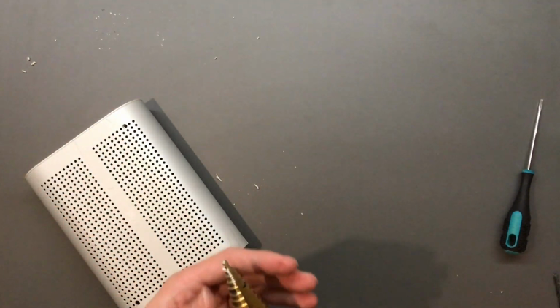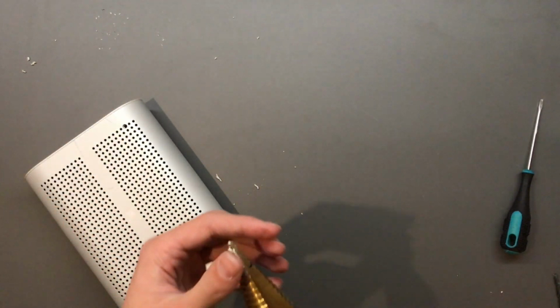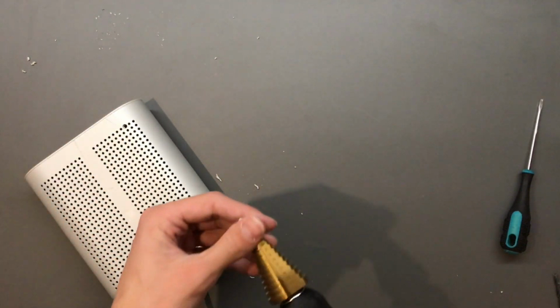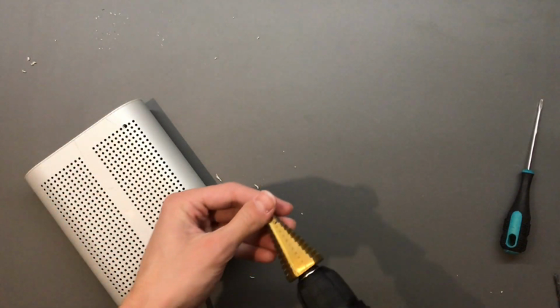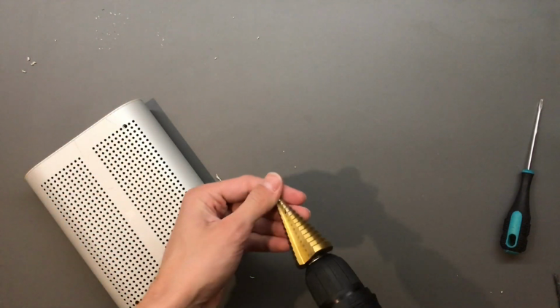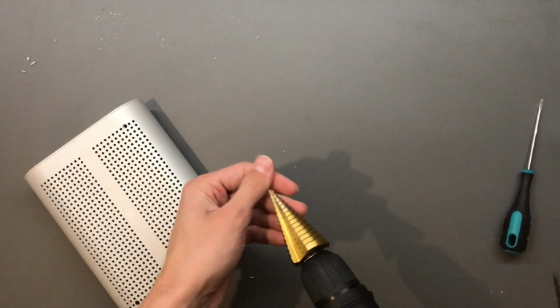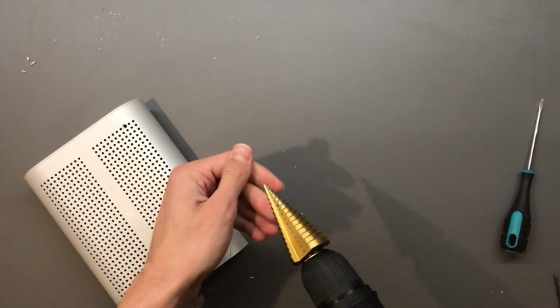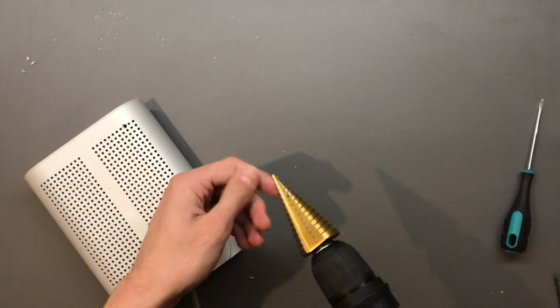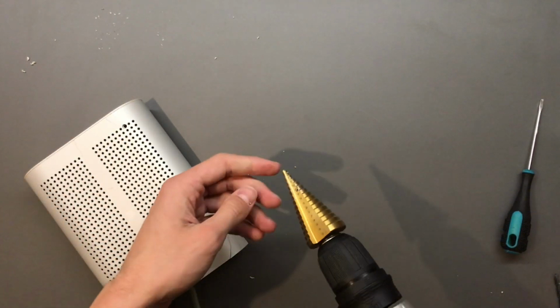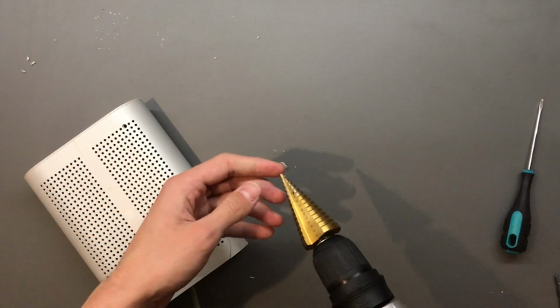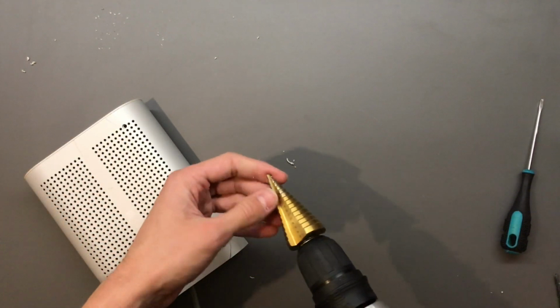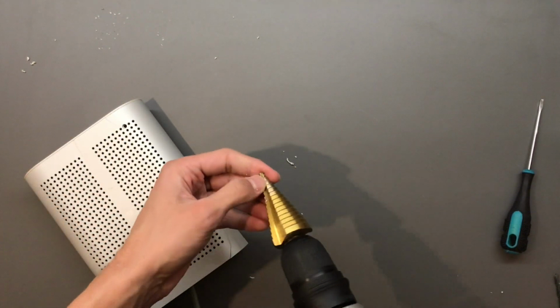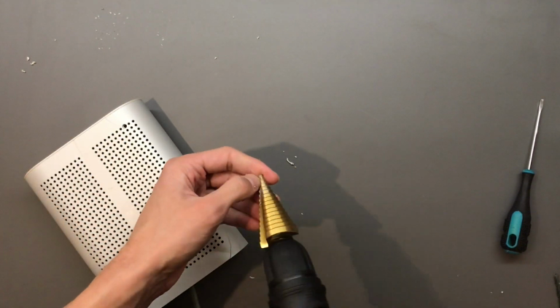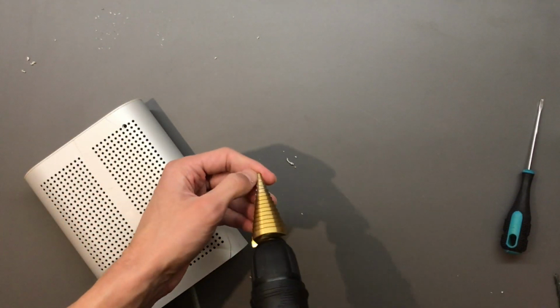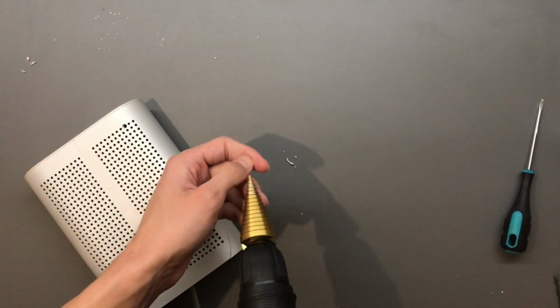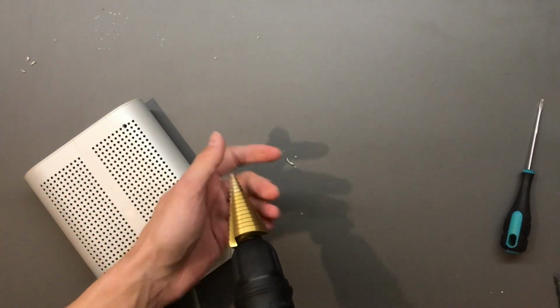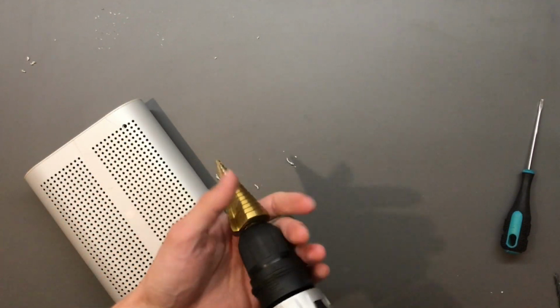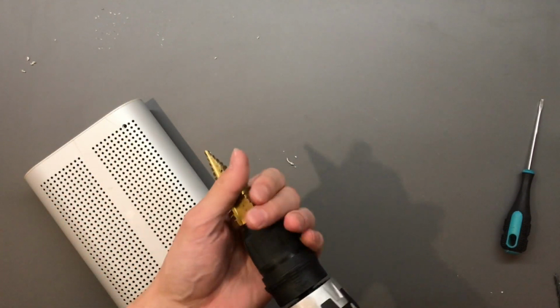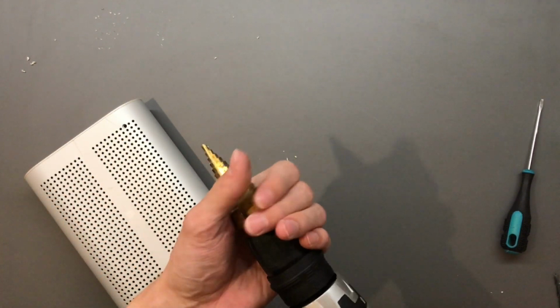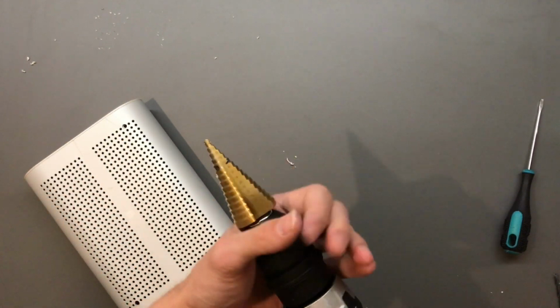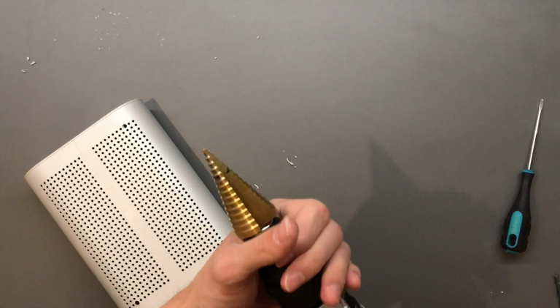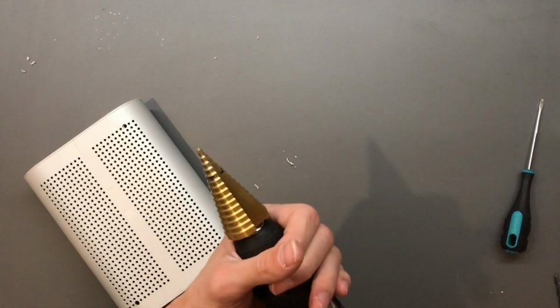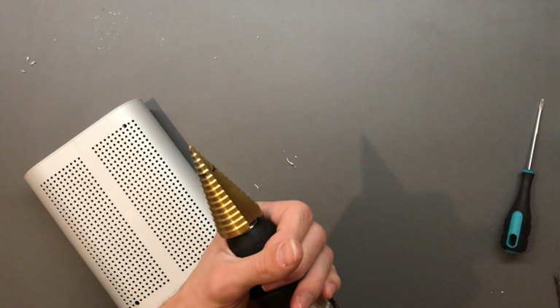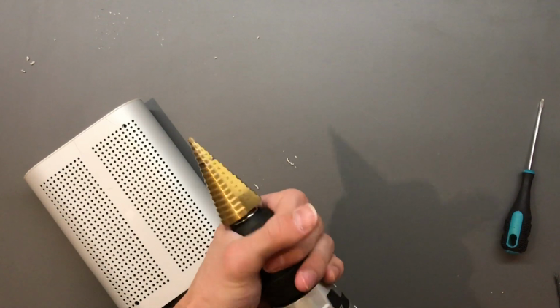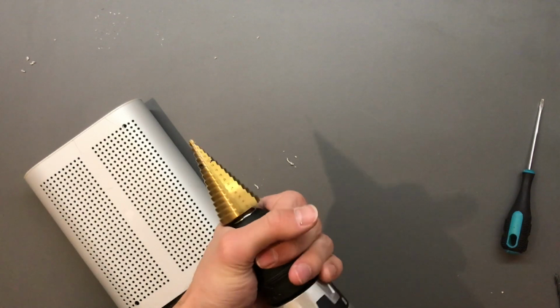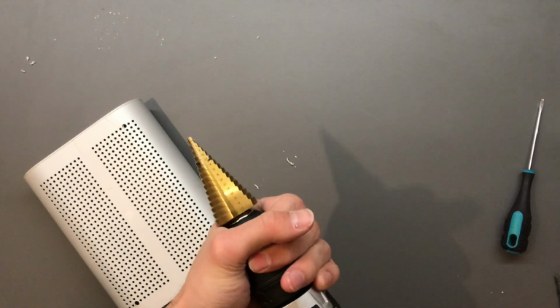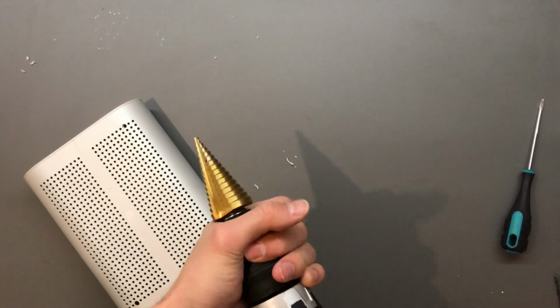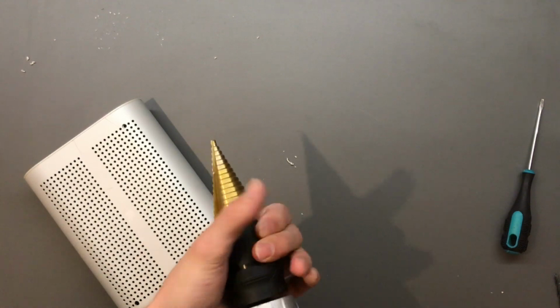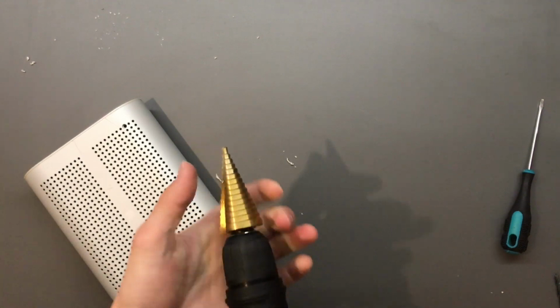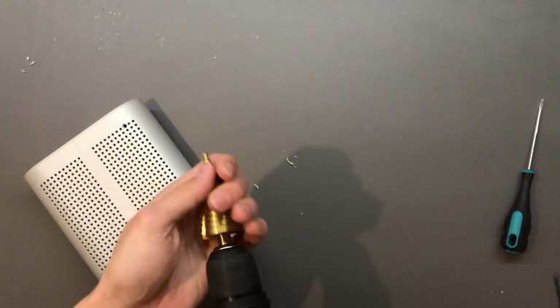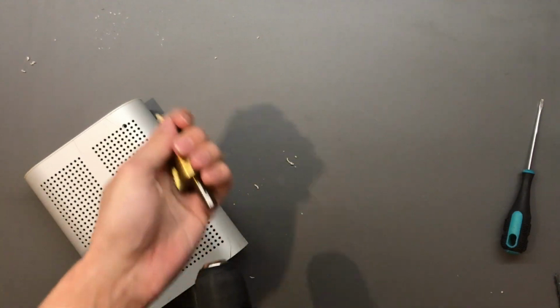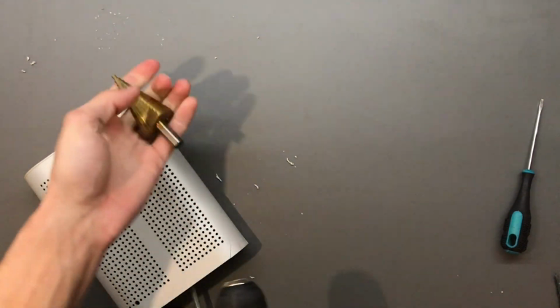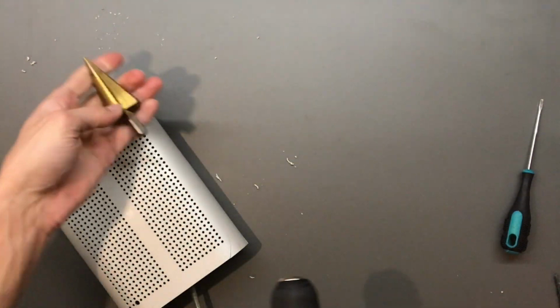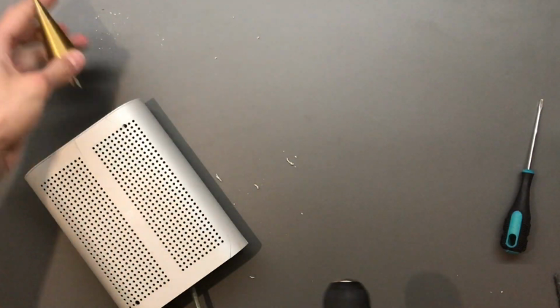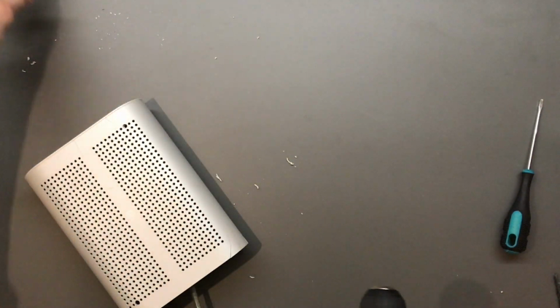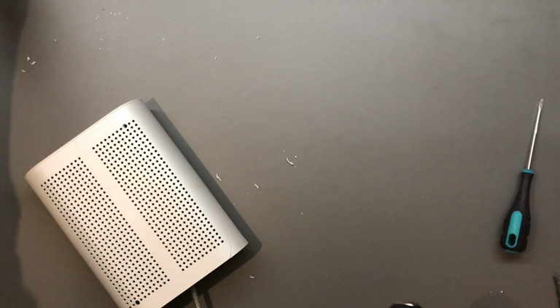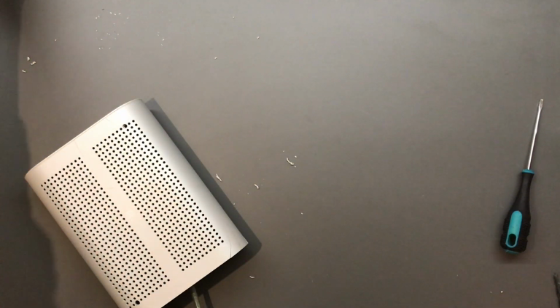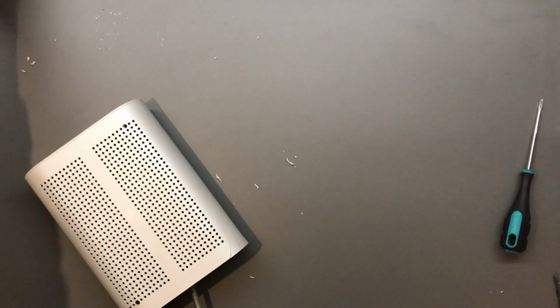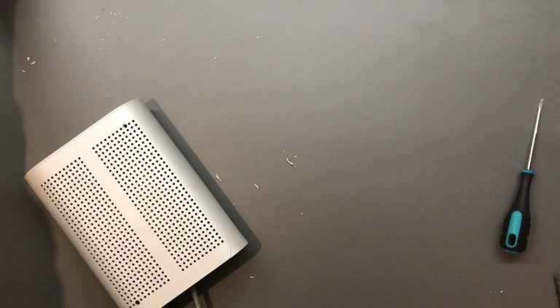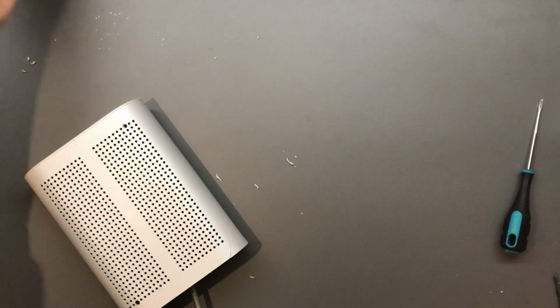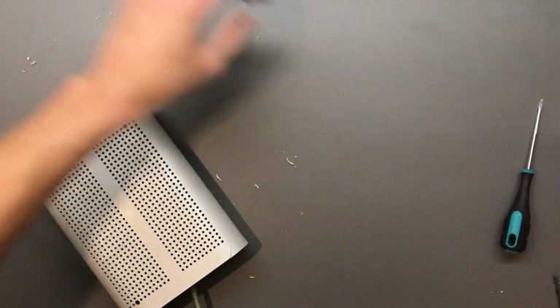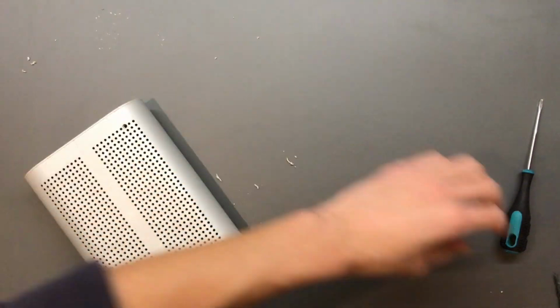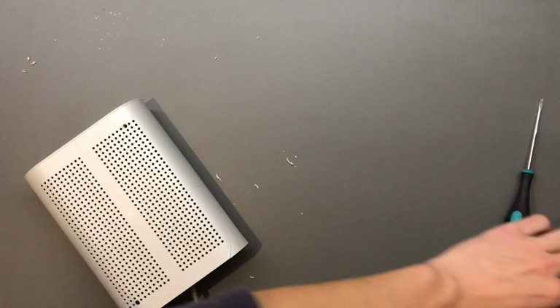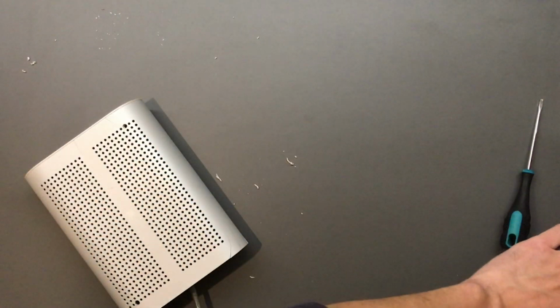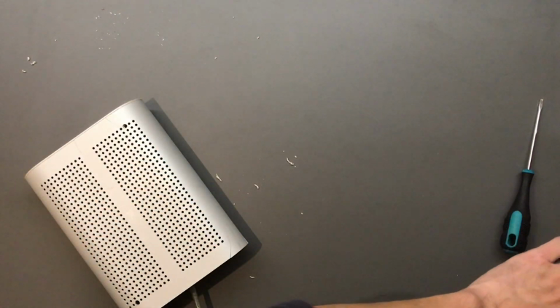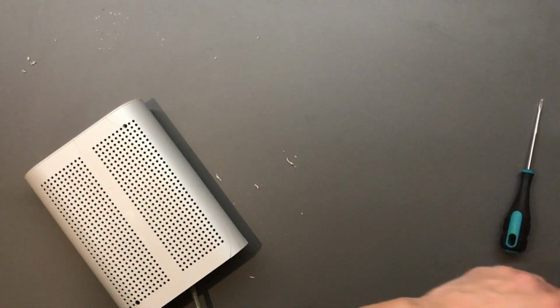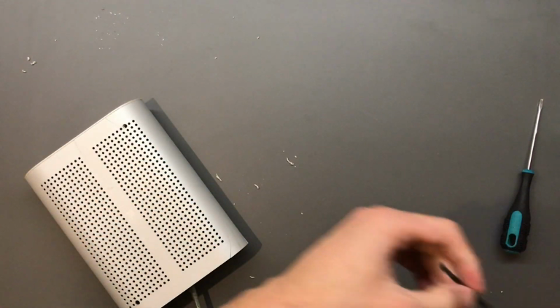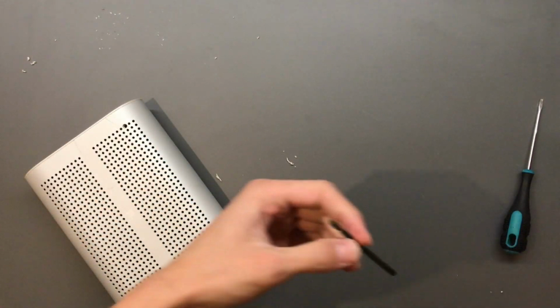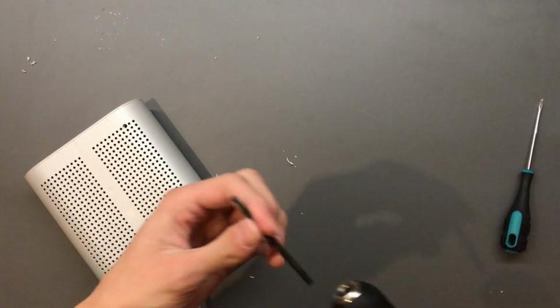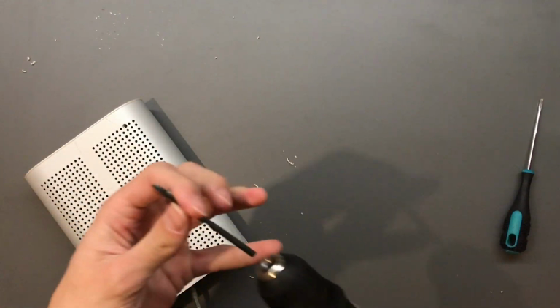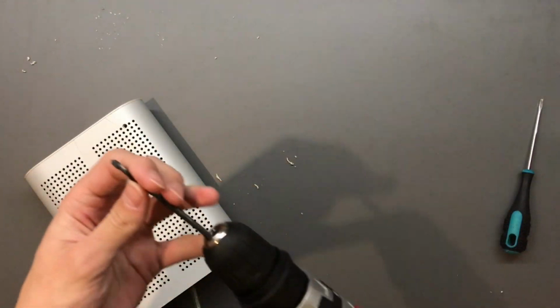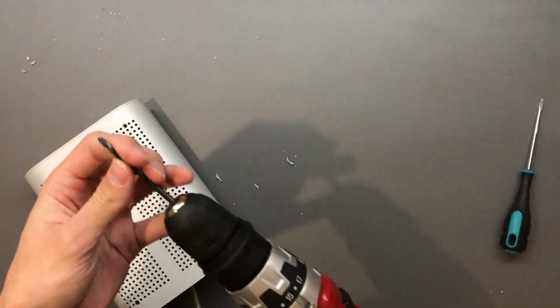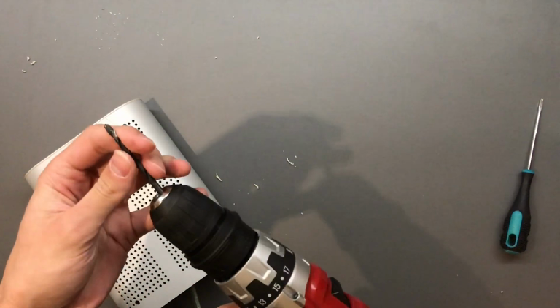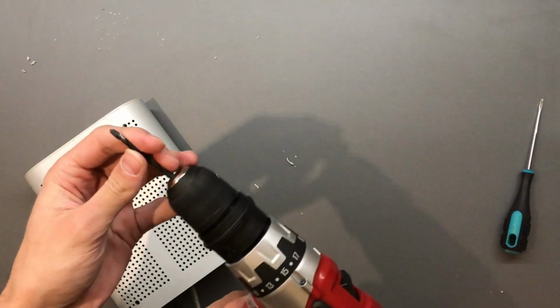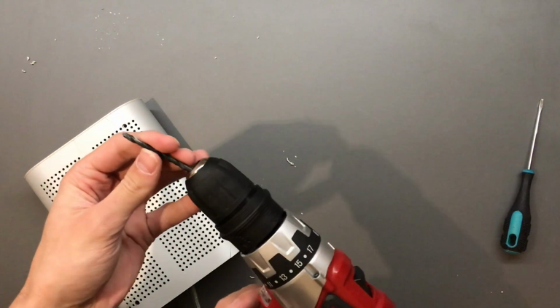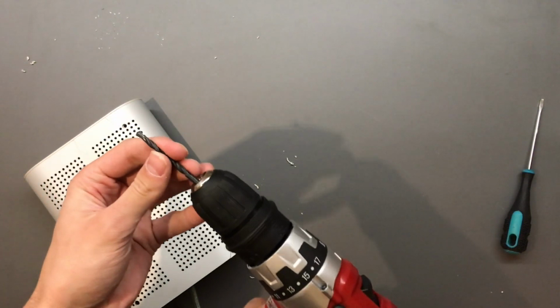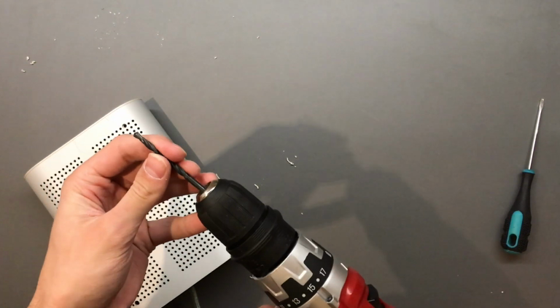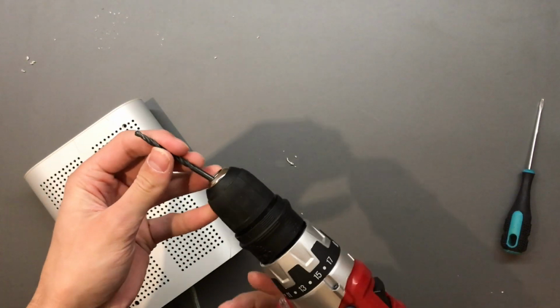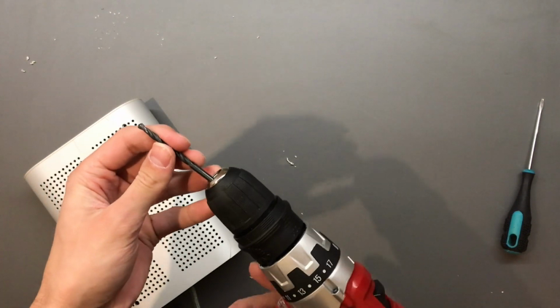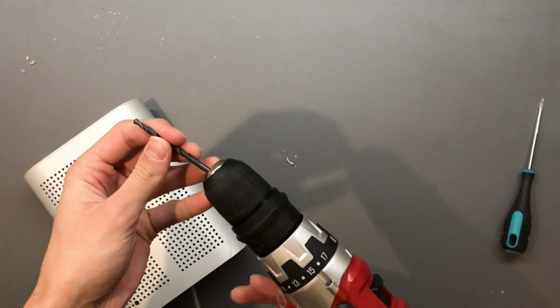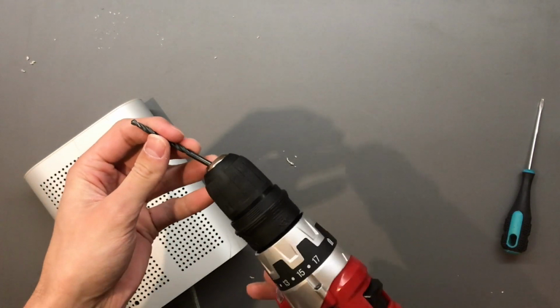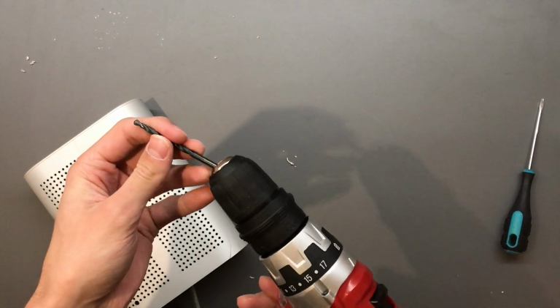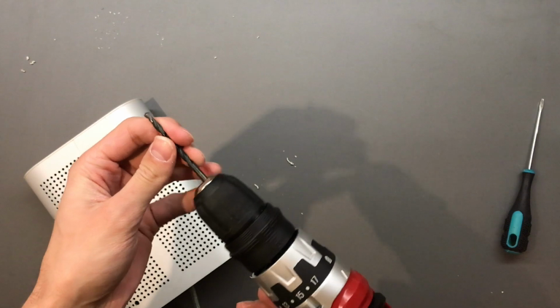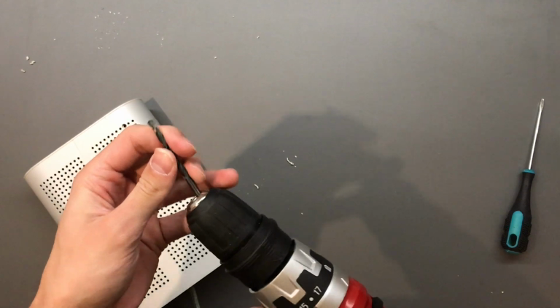This plastic is soft as hell, so I'm going to go into the metal with the drill, which is also not great but at least it's cheaper.